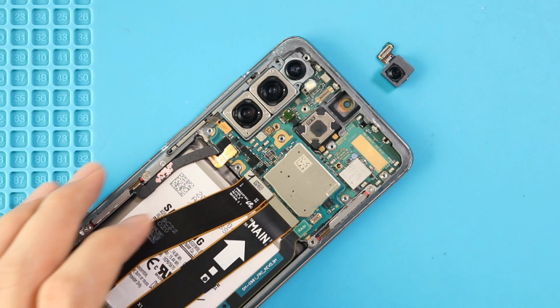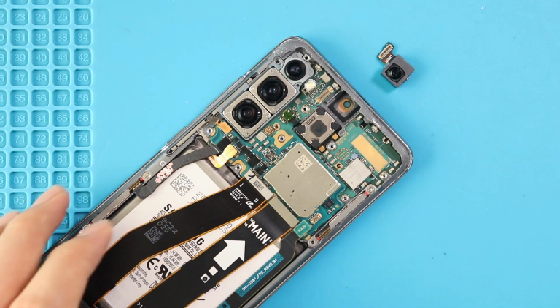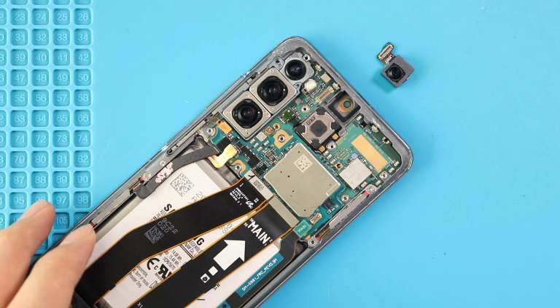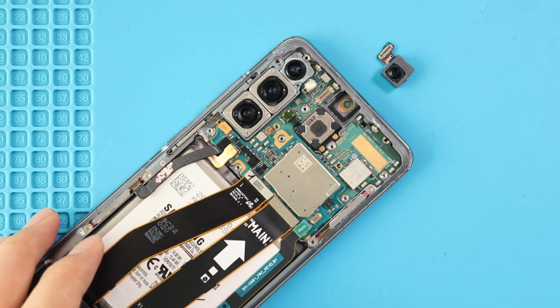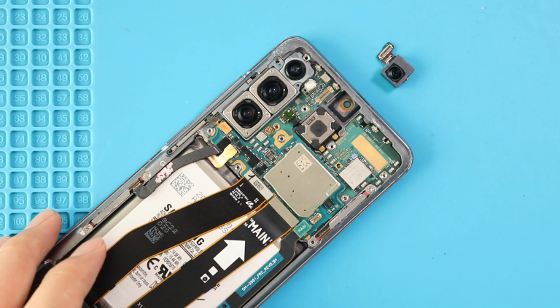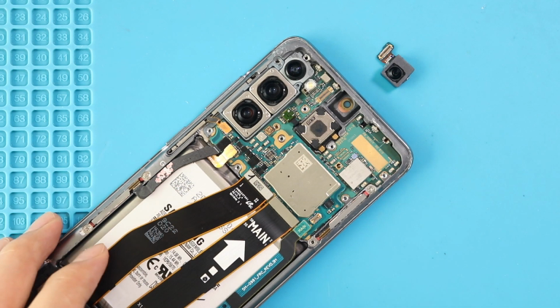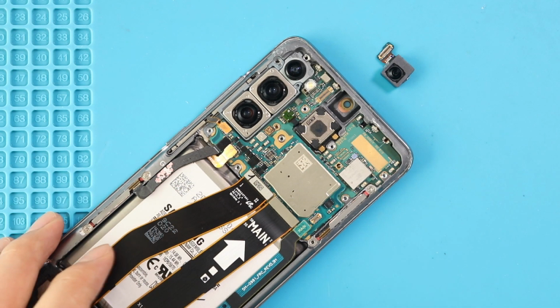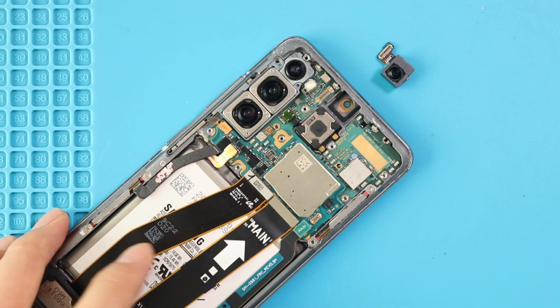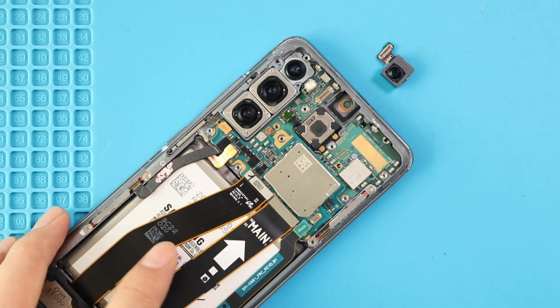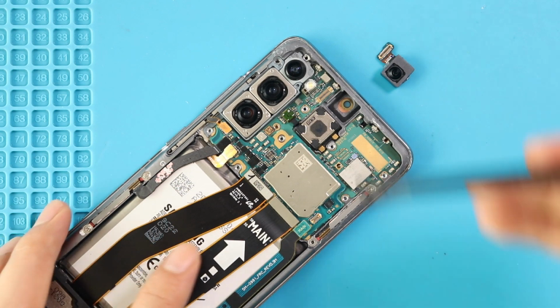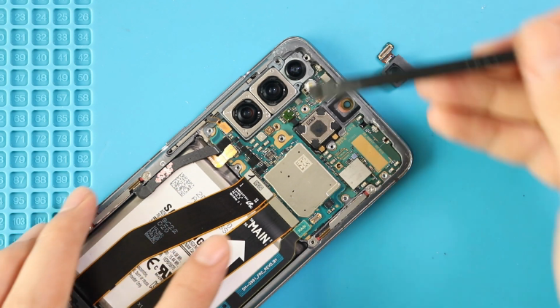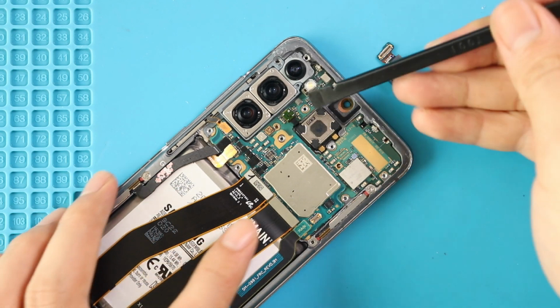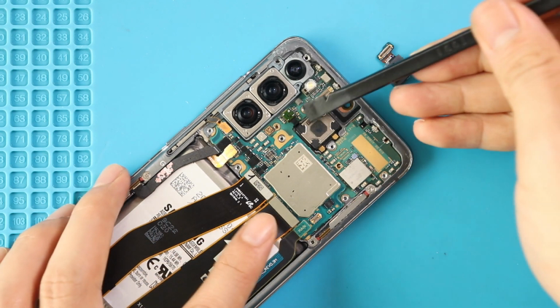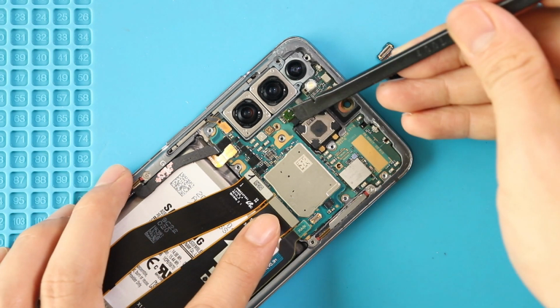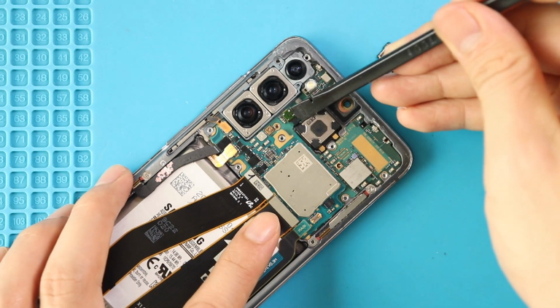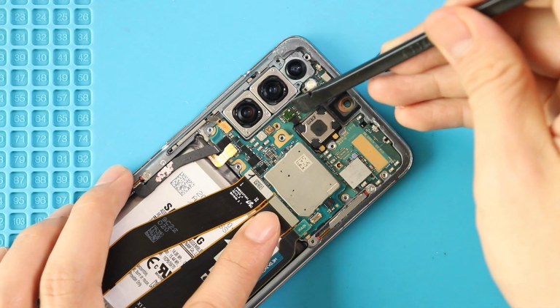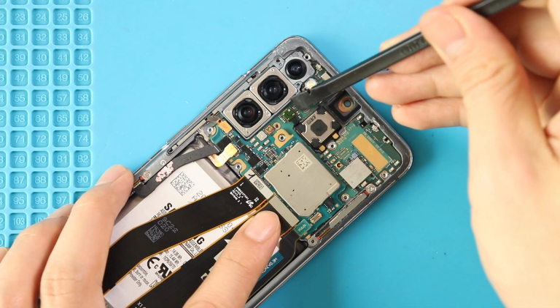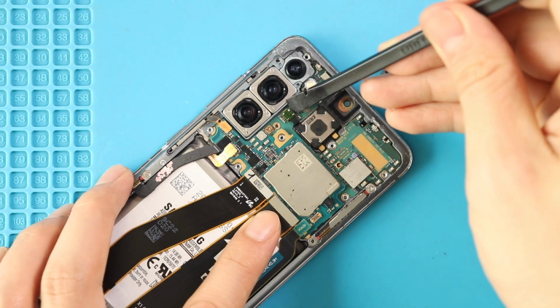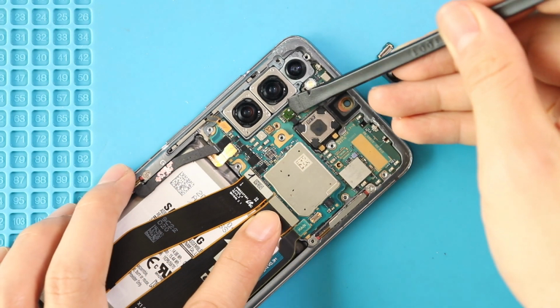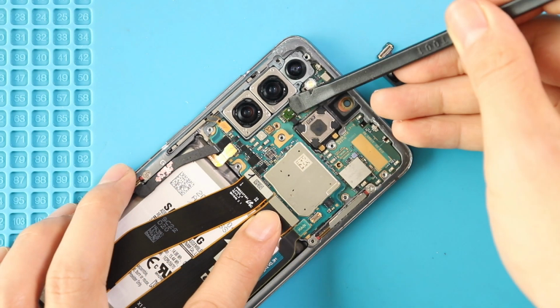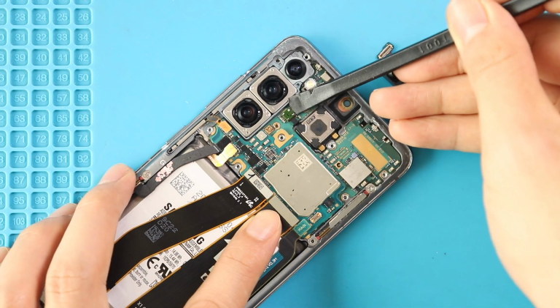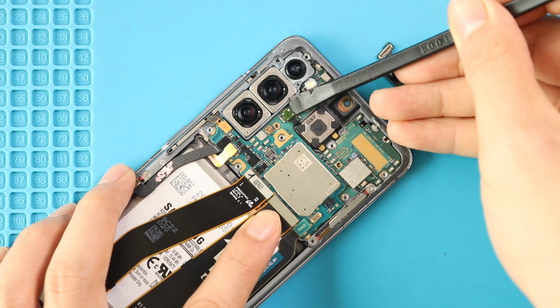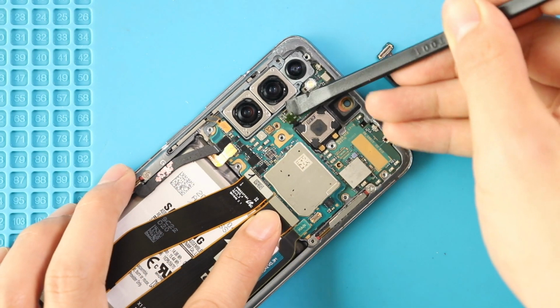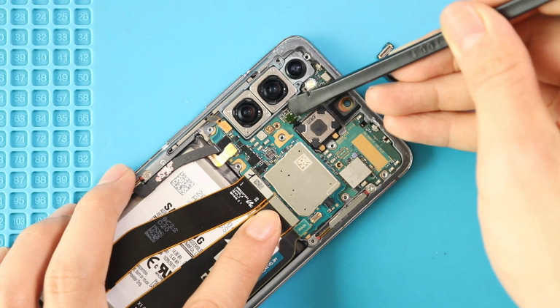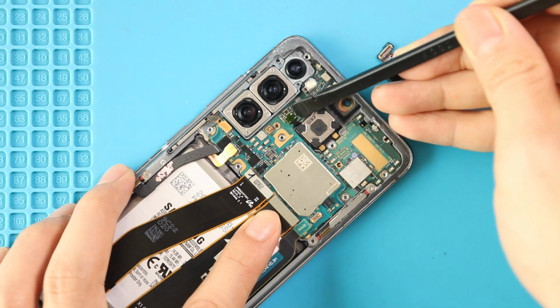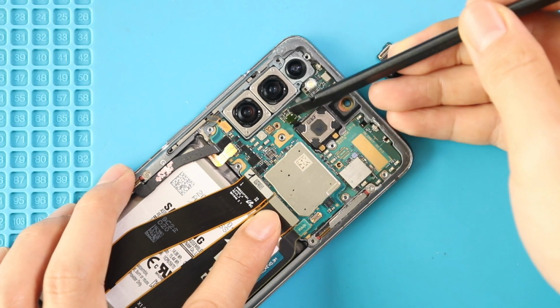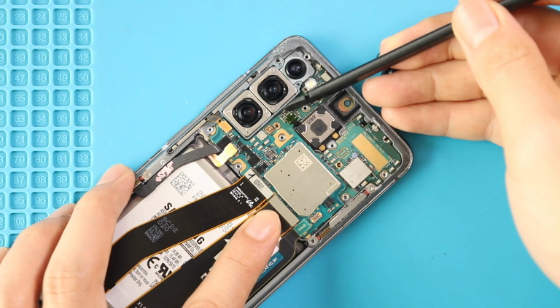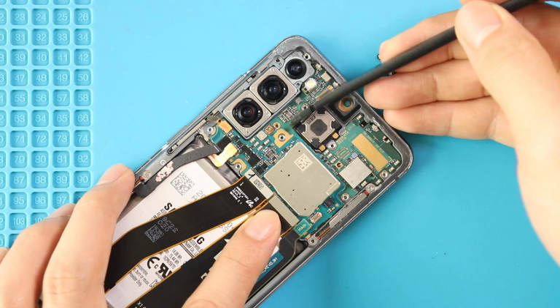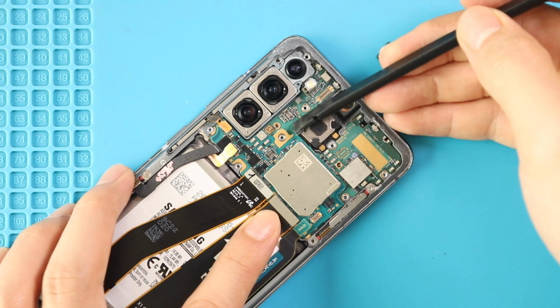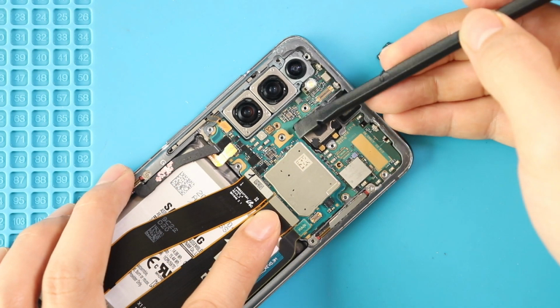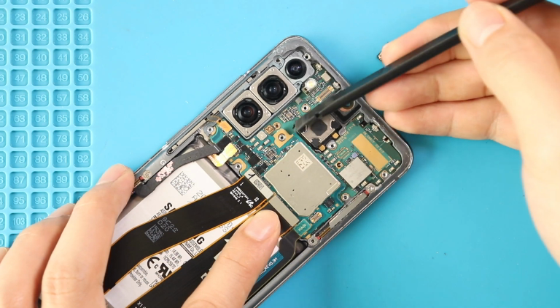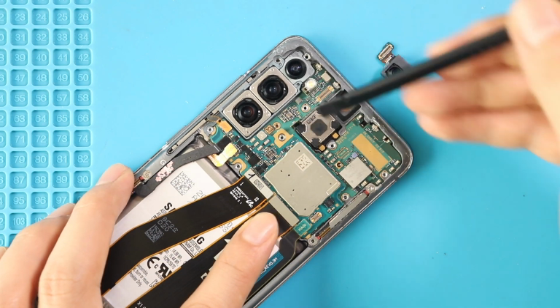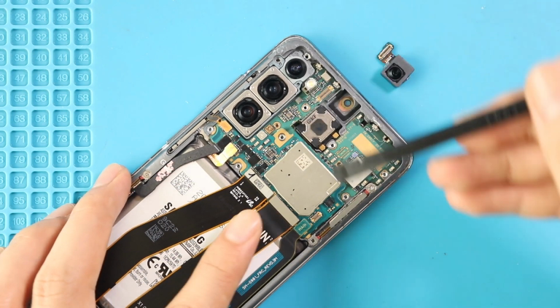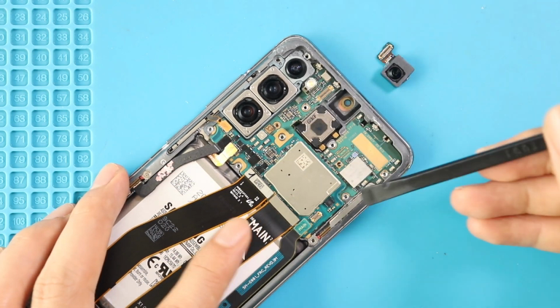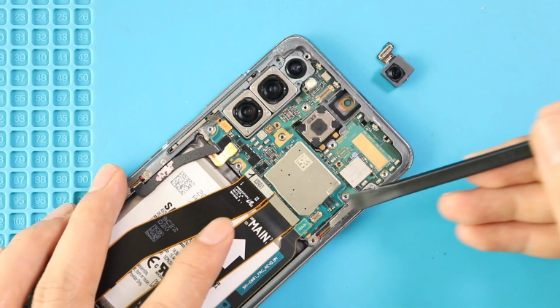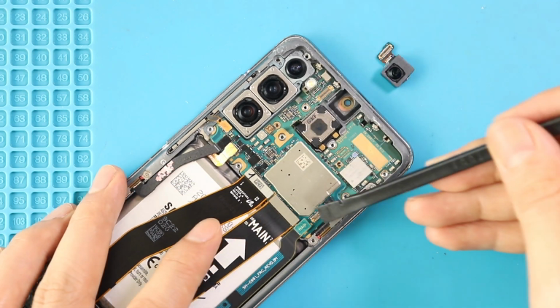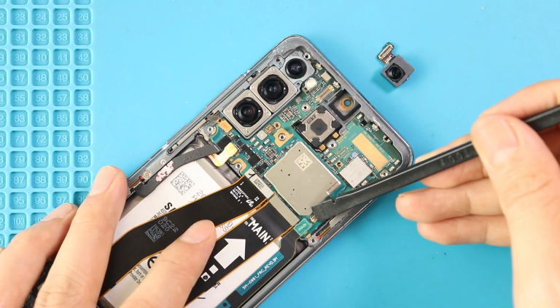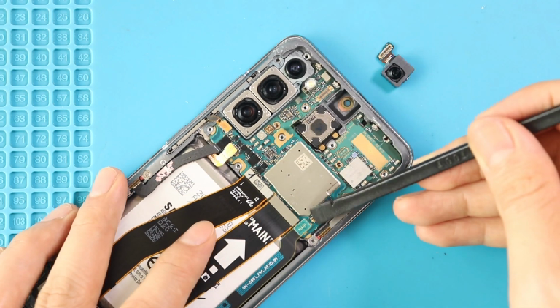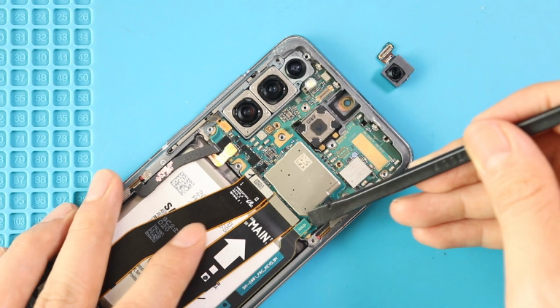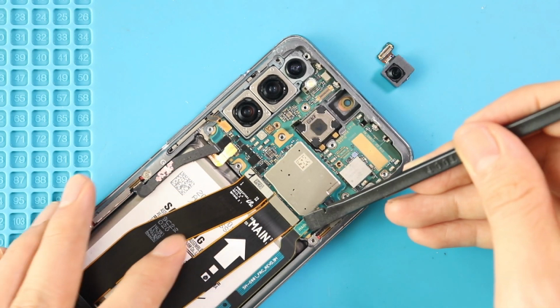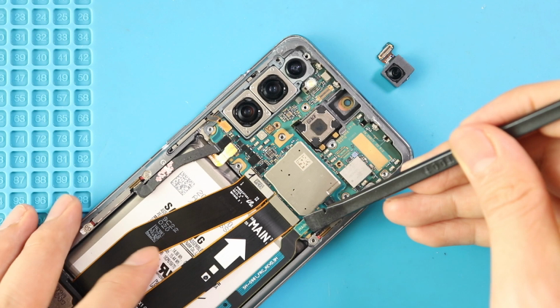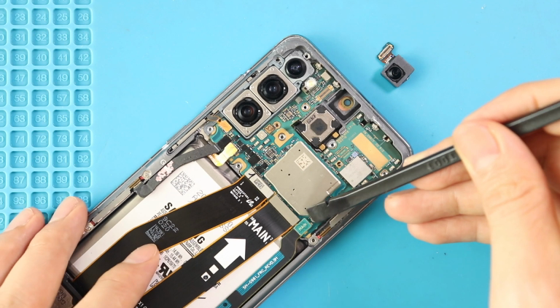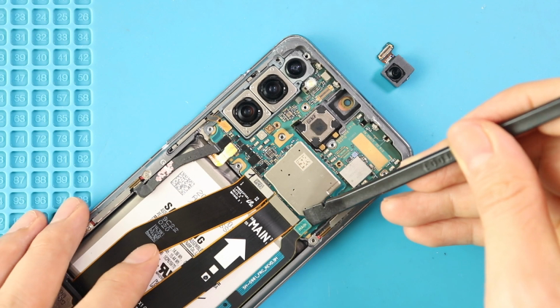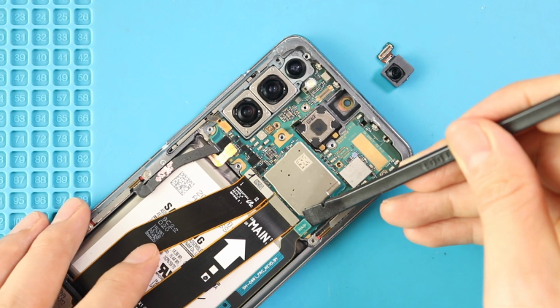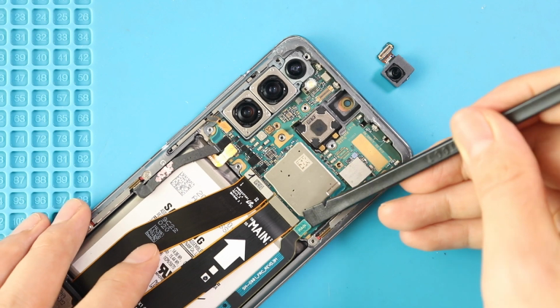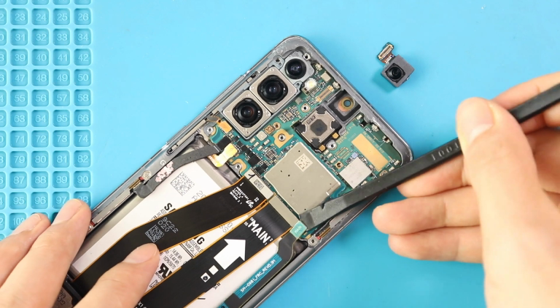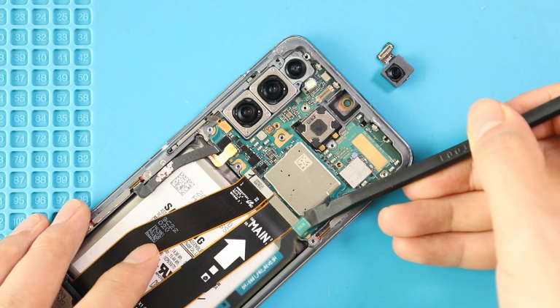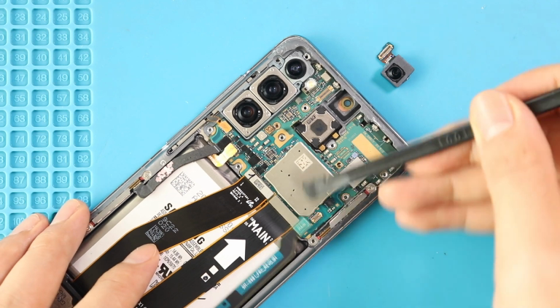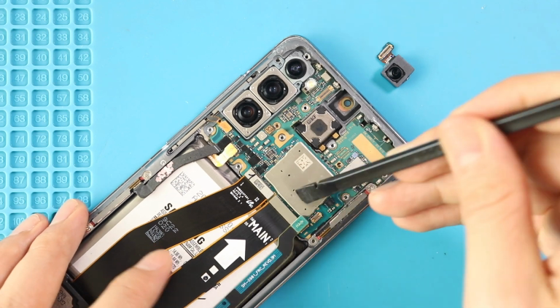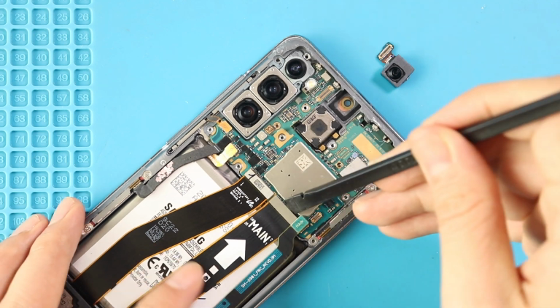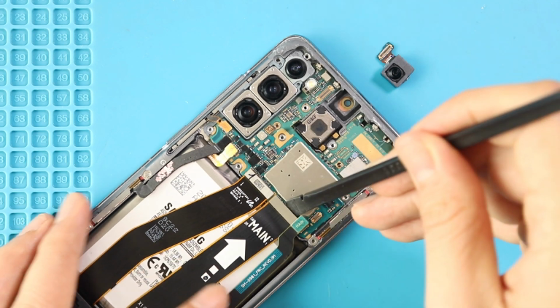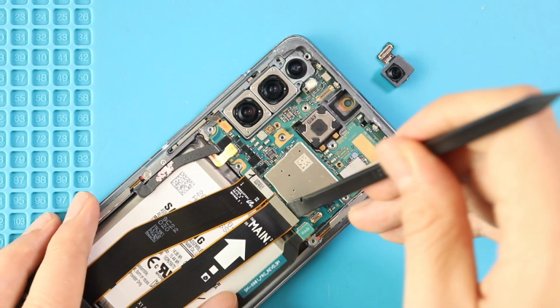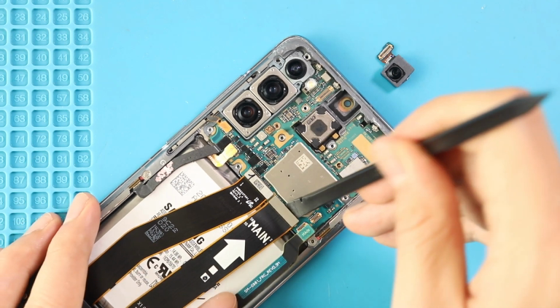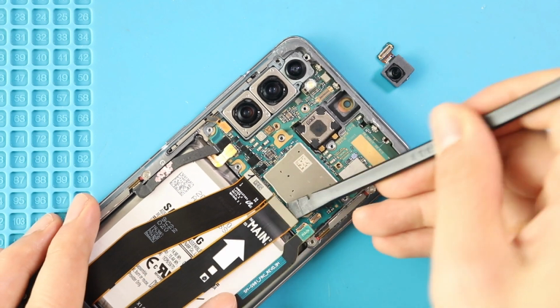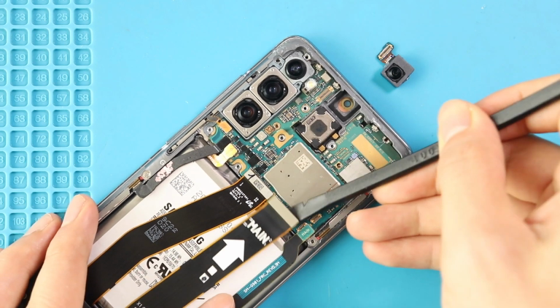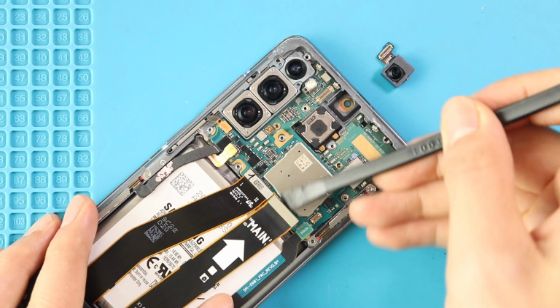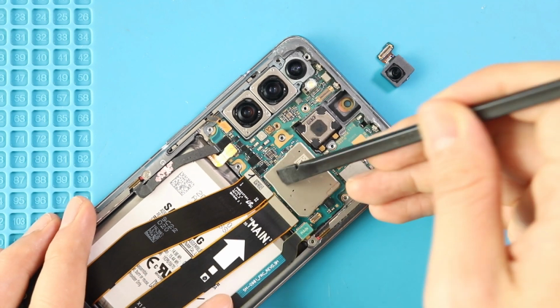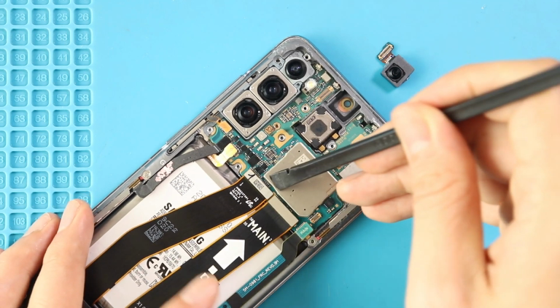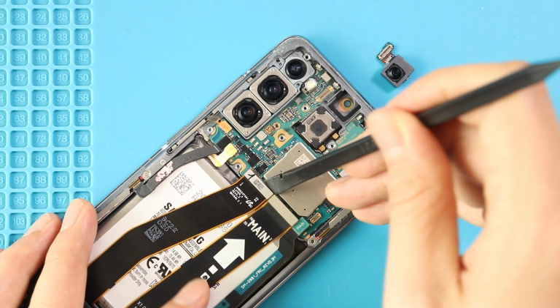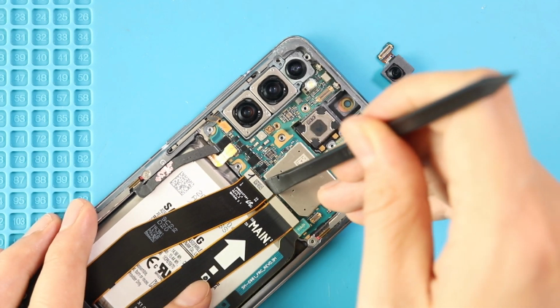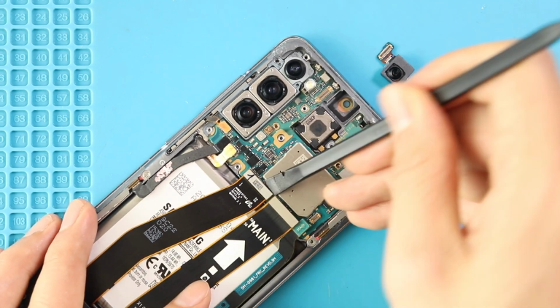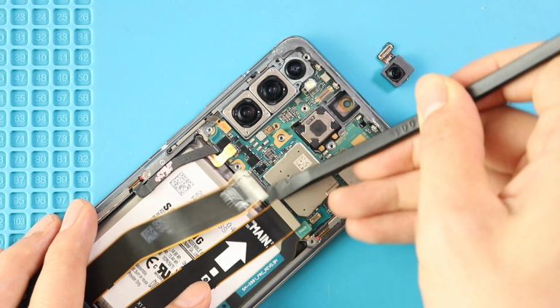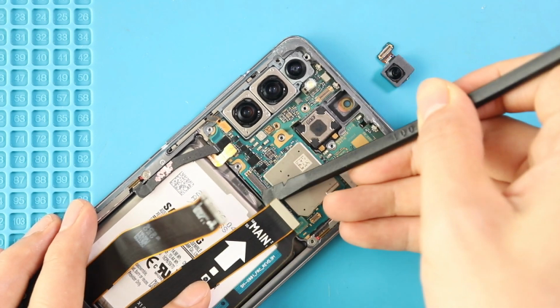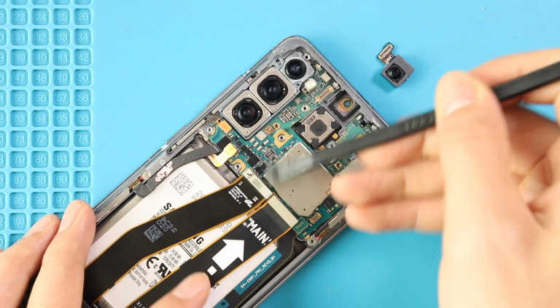Next, take out the logic board. First, undo six connector plugs attached to the logic board and then gently lift the board using a pry tool or tweezer.